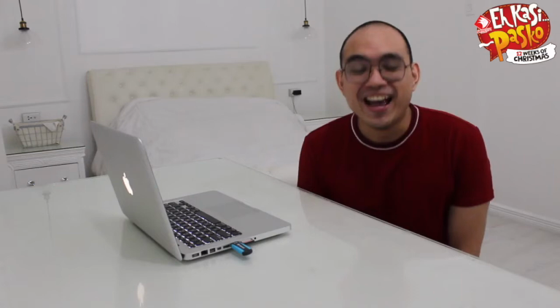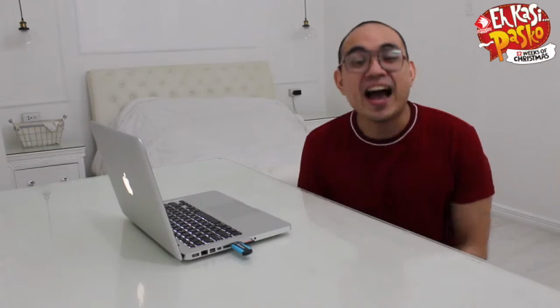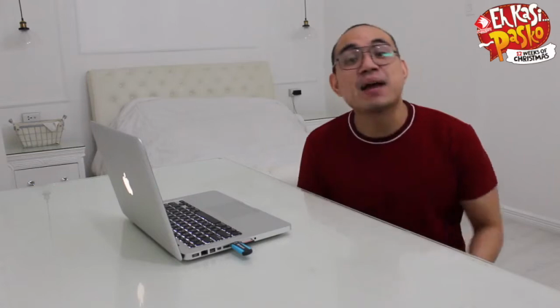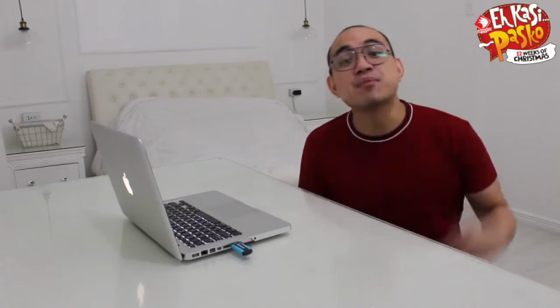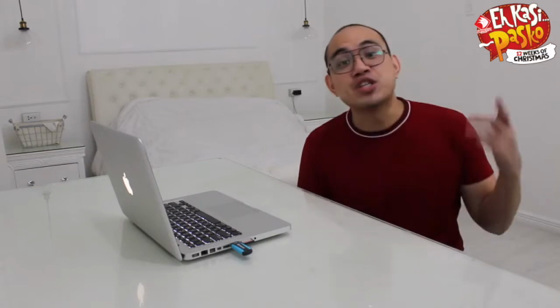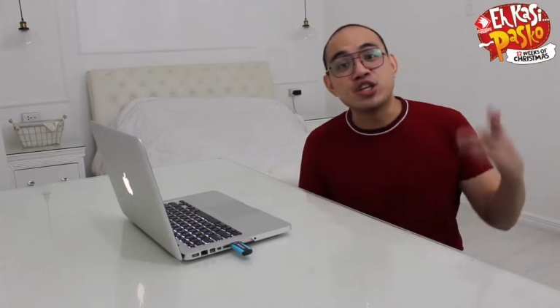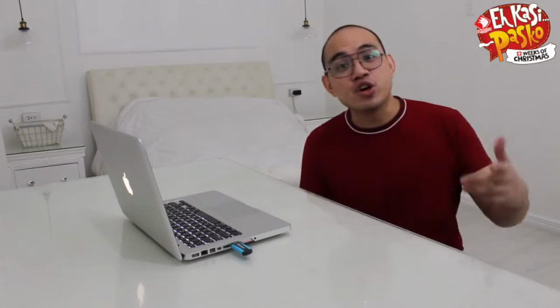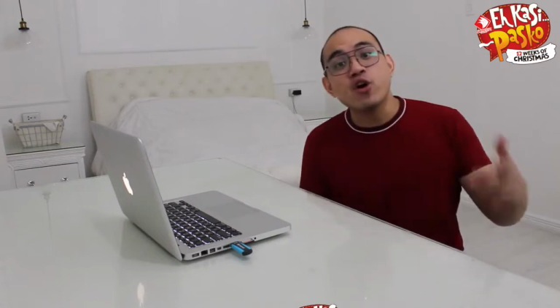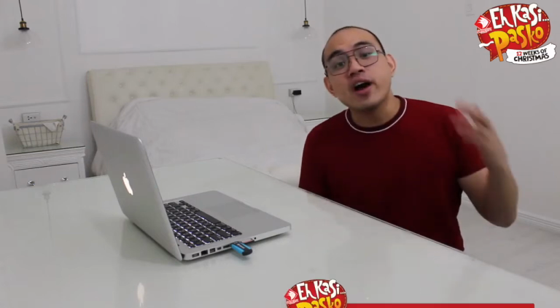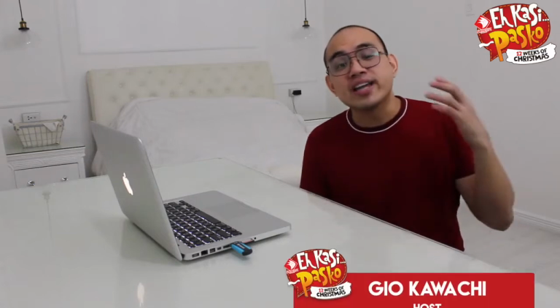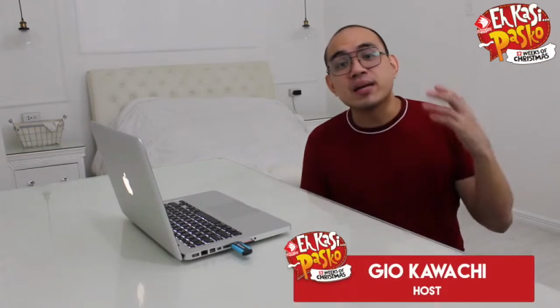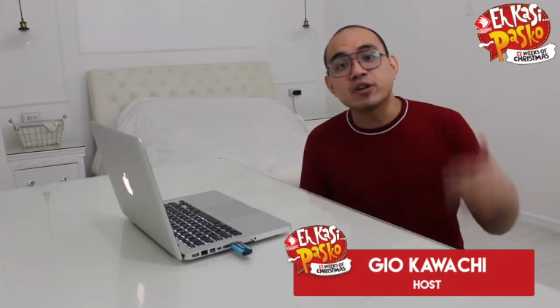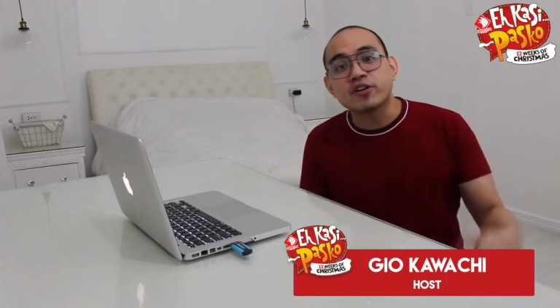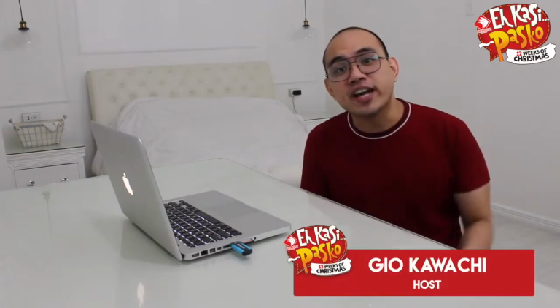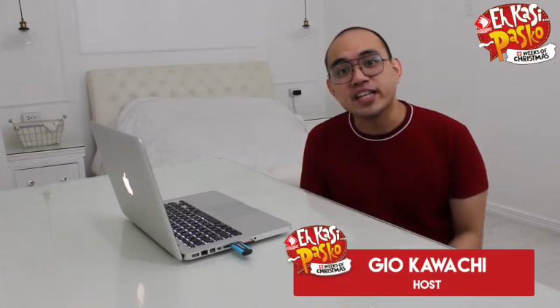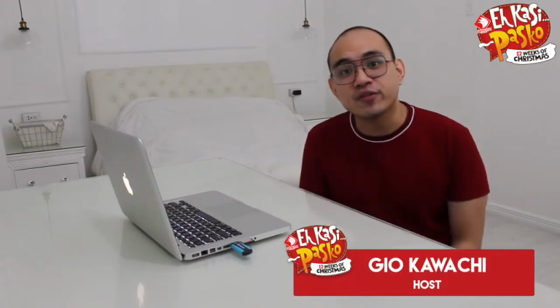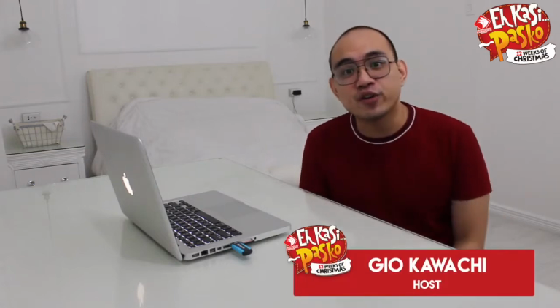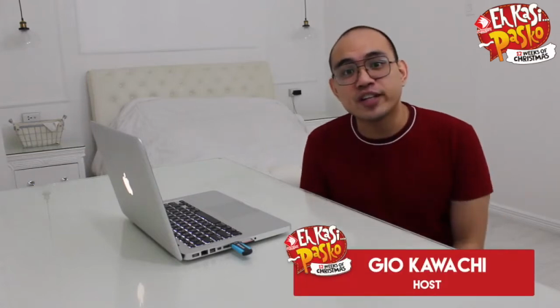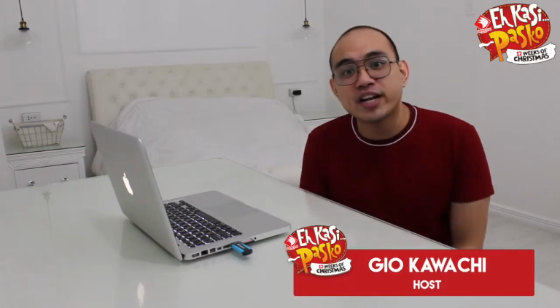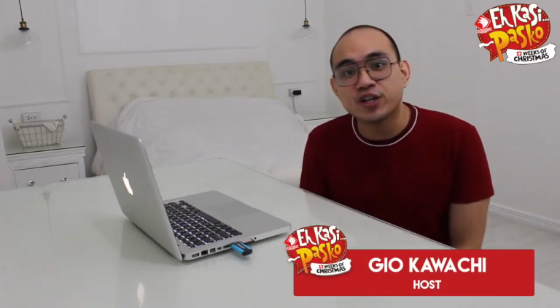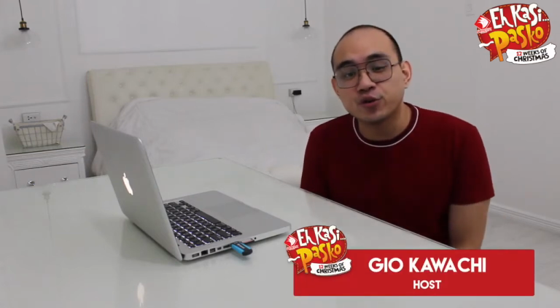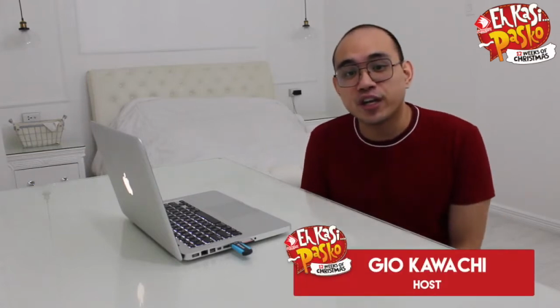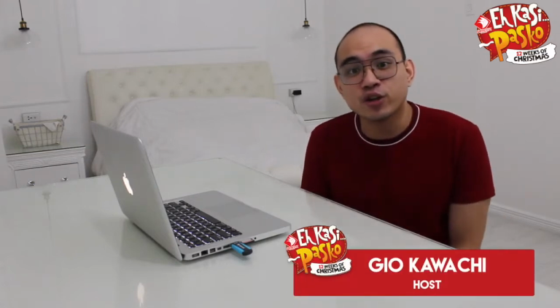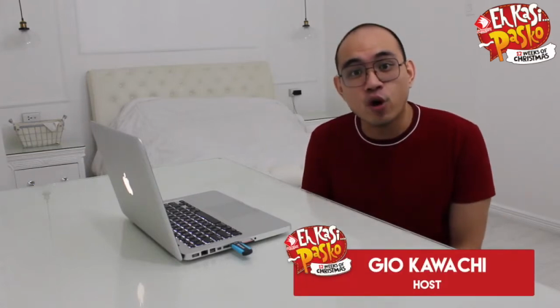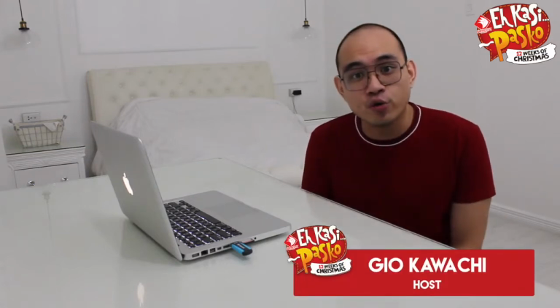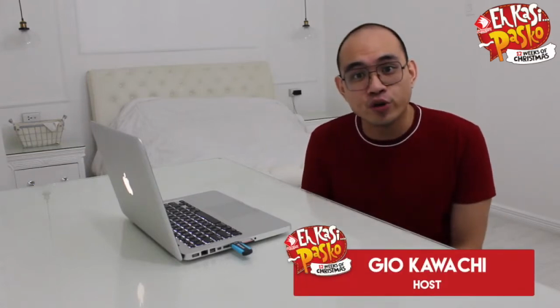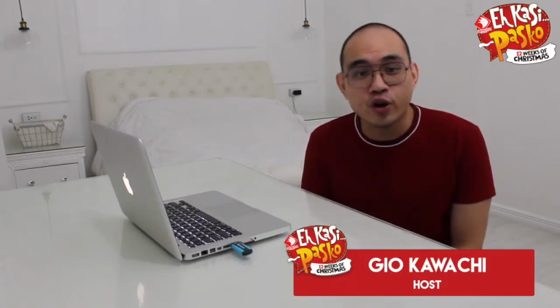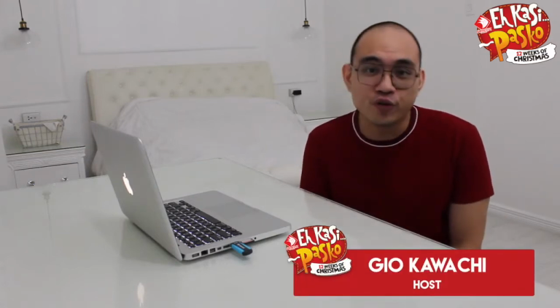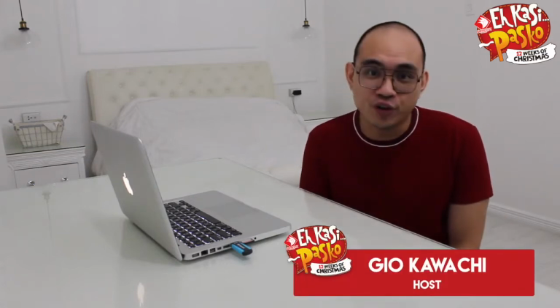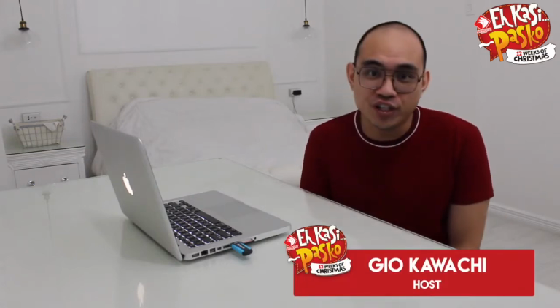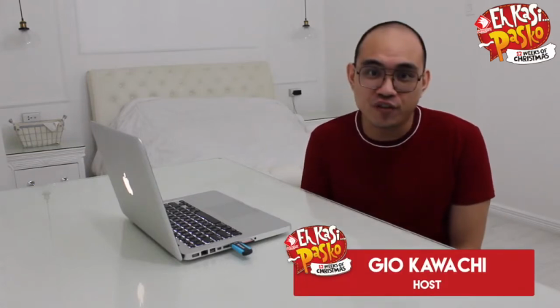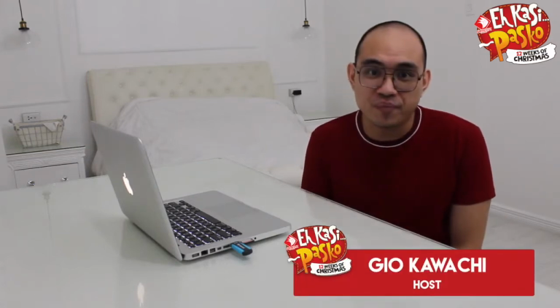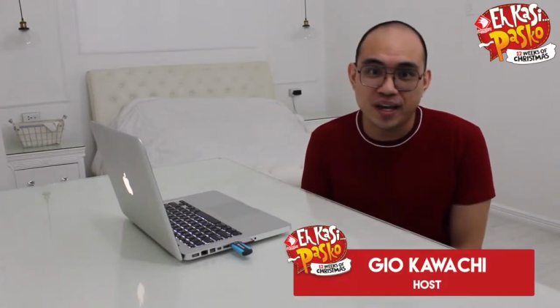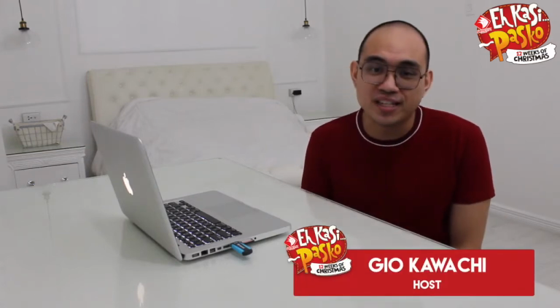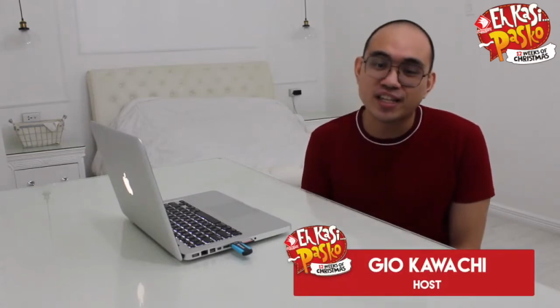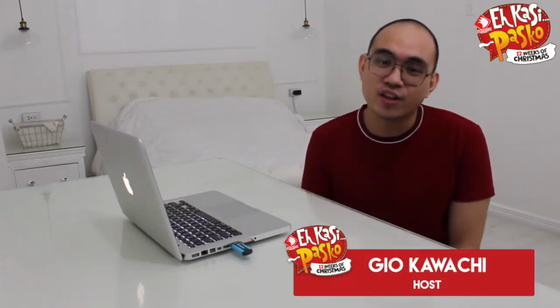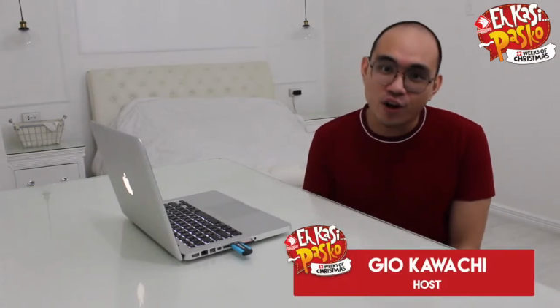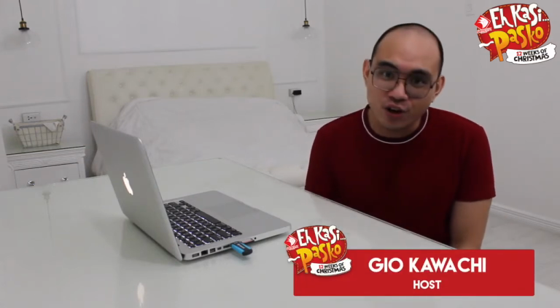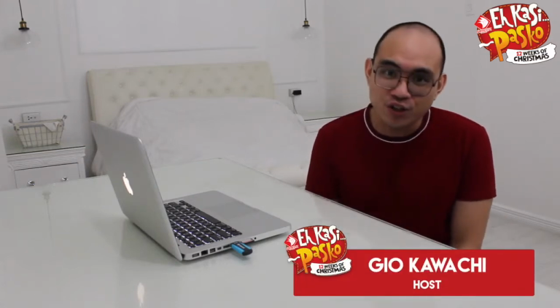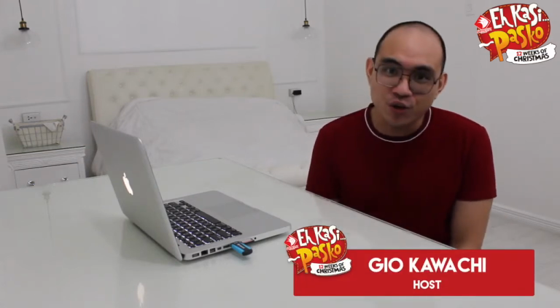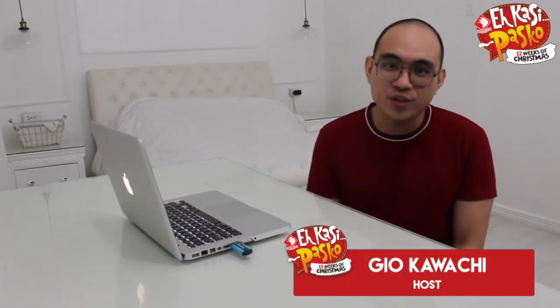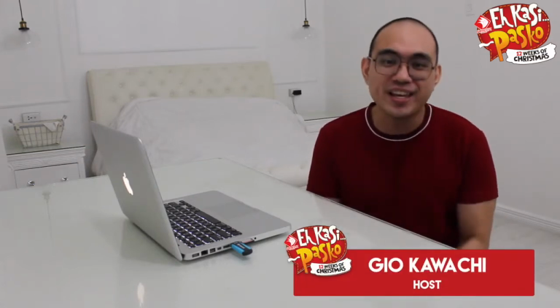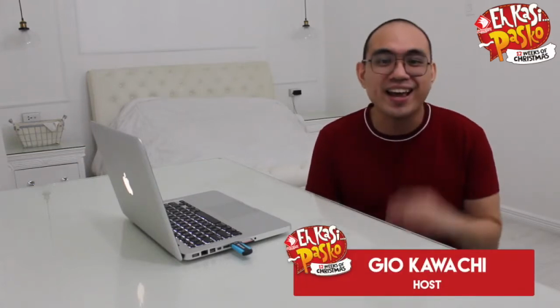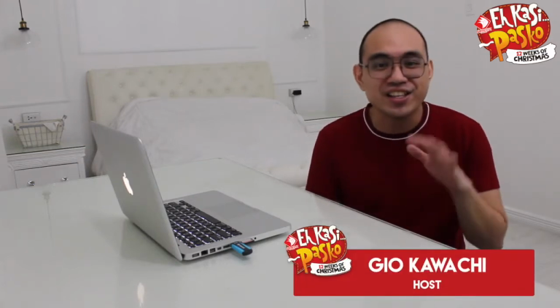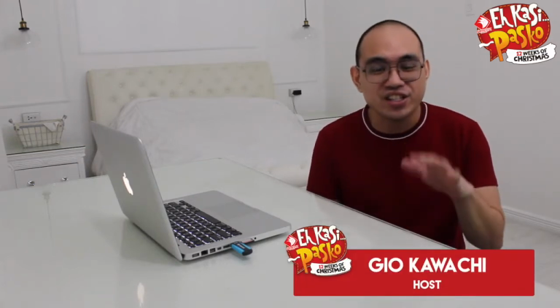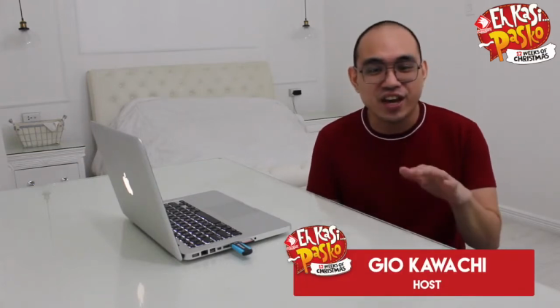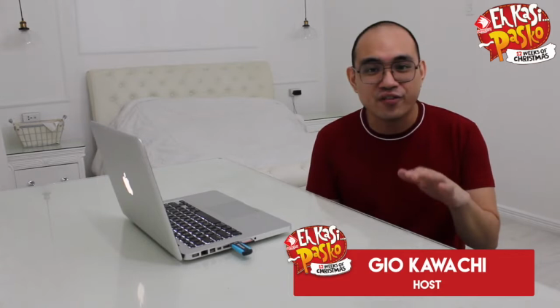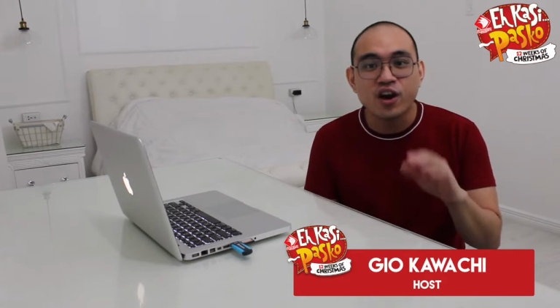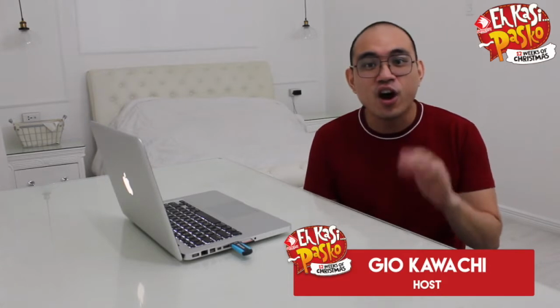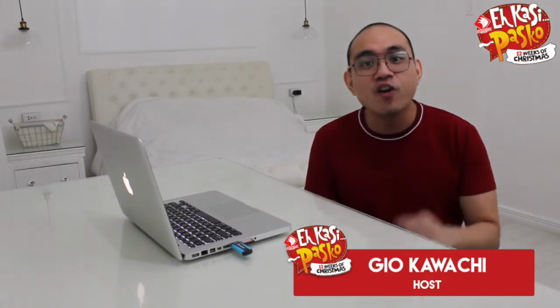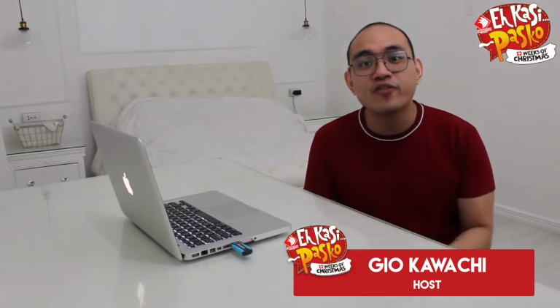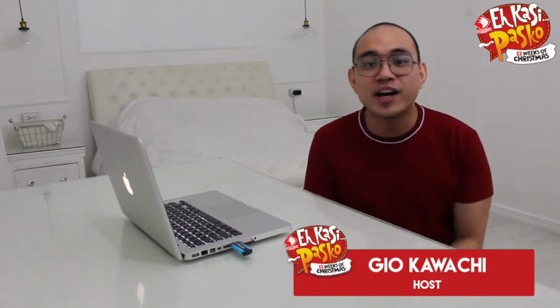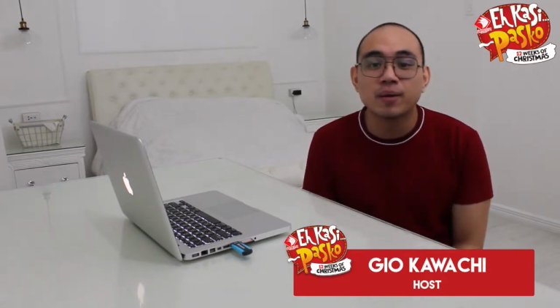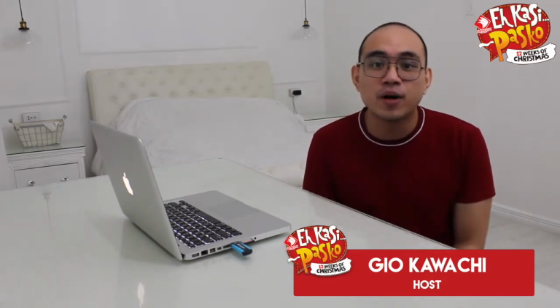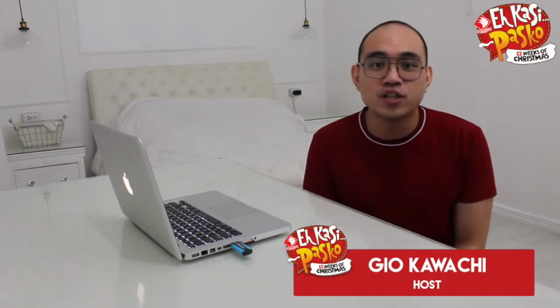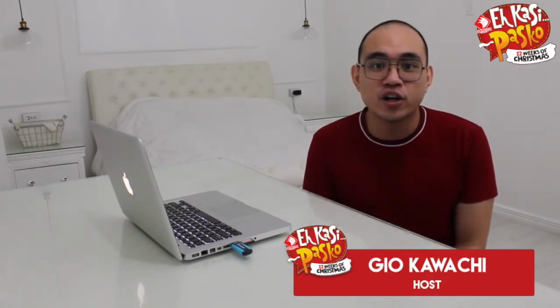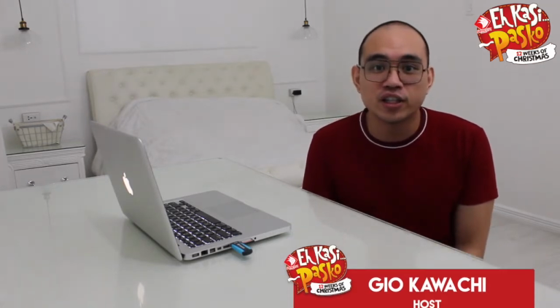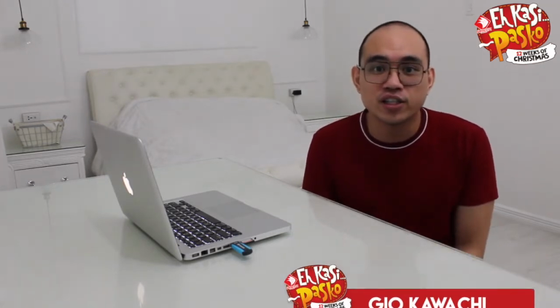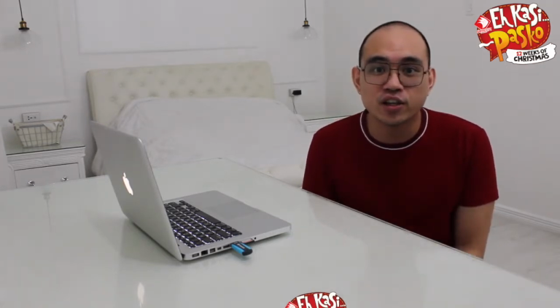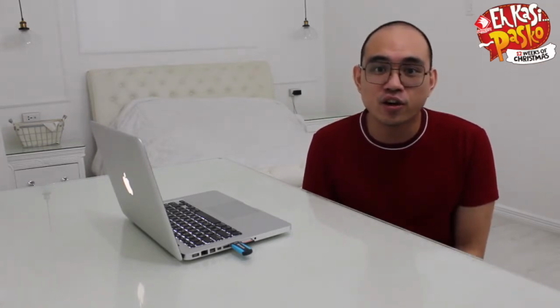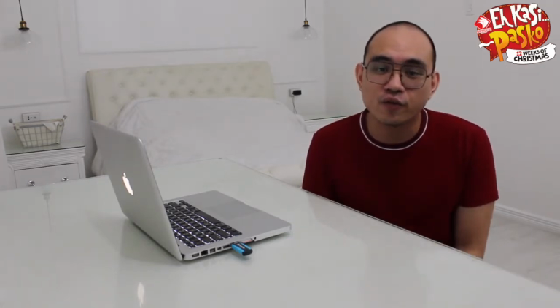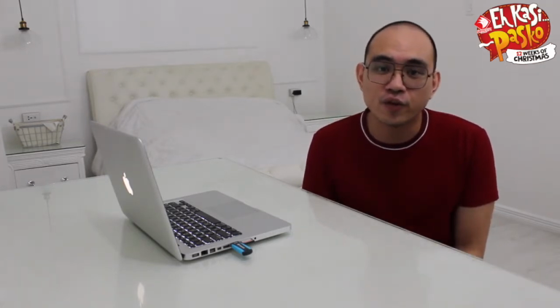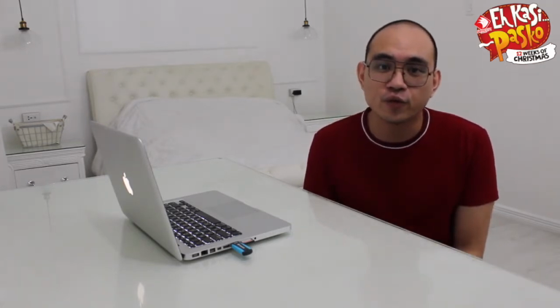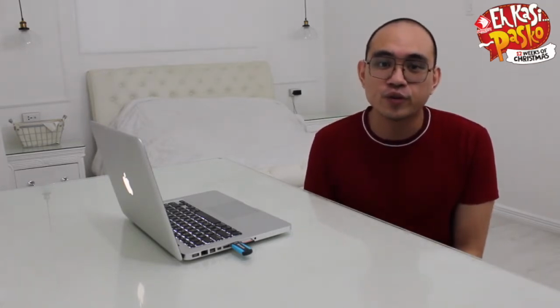Hi, I'm Gio, and I'm the creative culinary cutie and owner of Cutie Chef PH and also the head chef of Vagabond's Artisan Comfort Food.